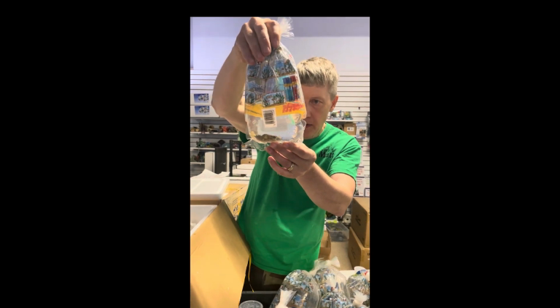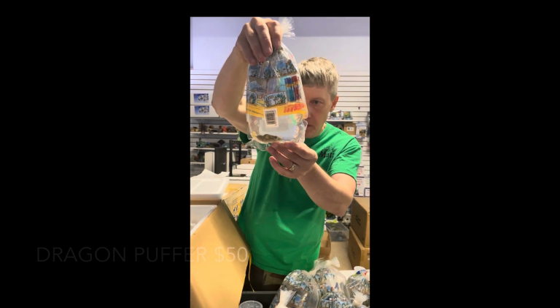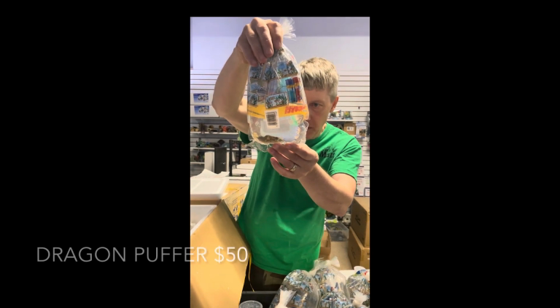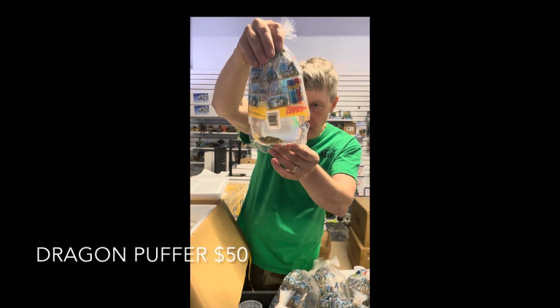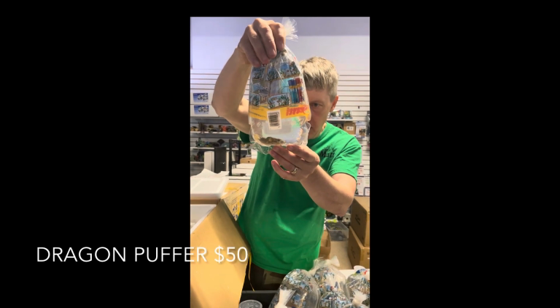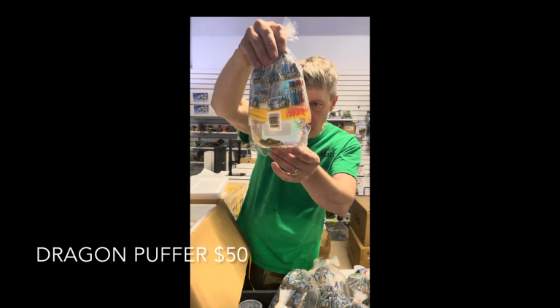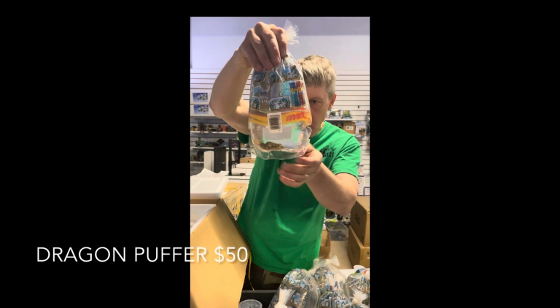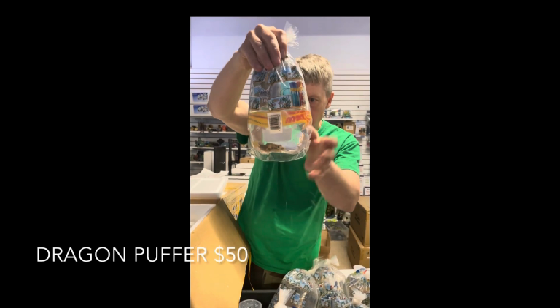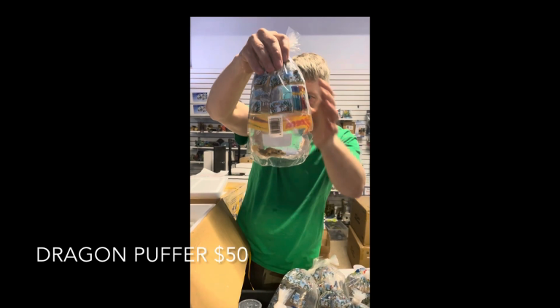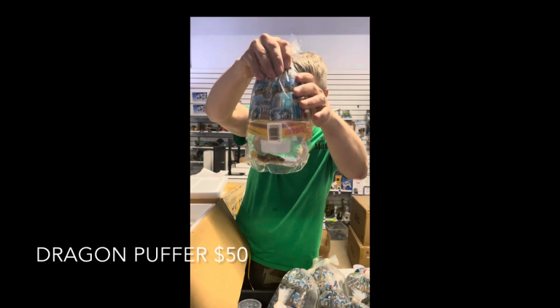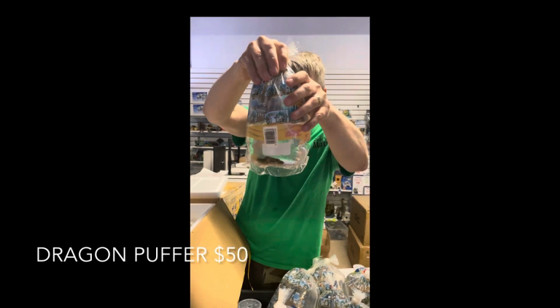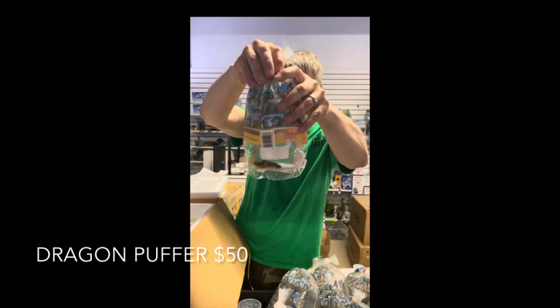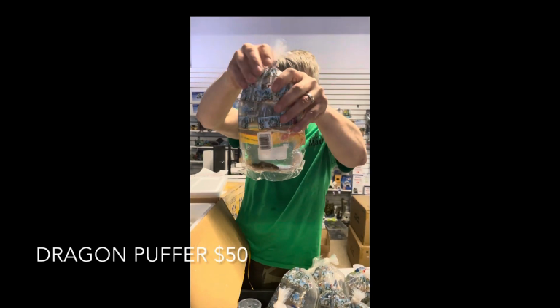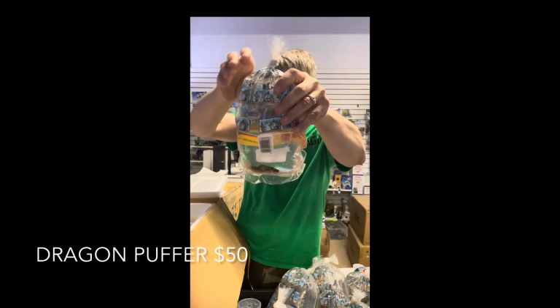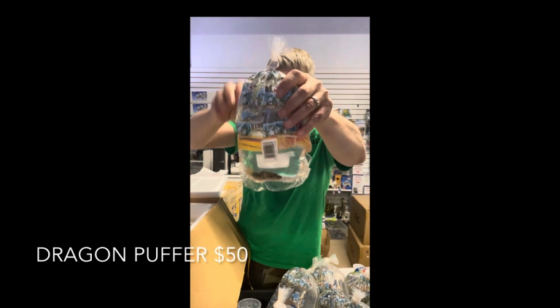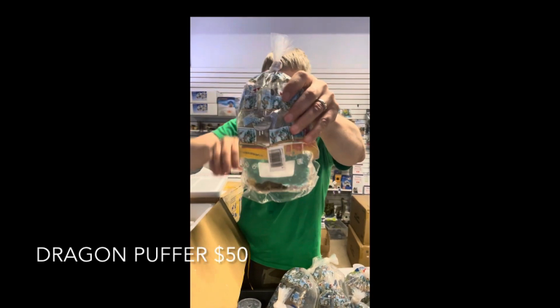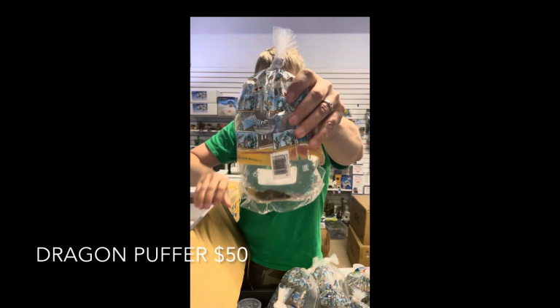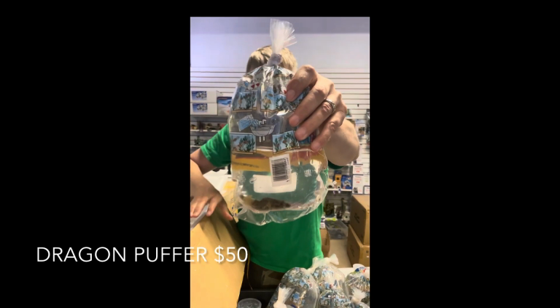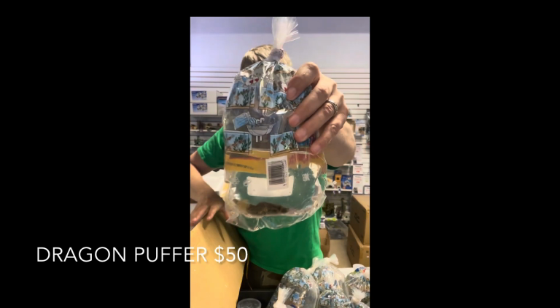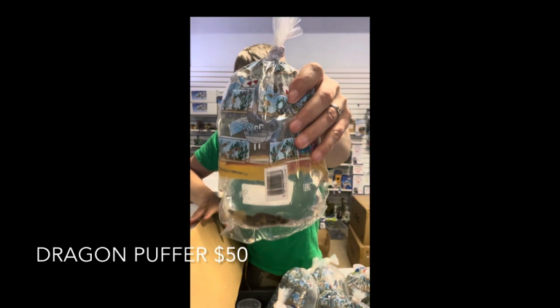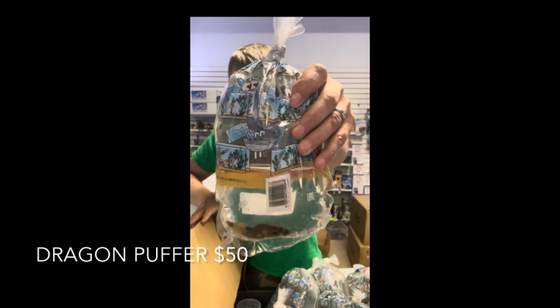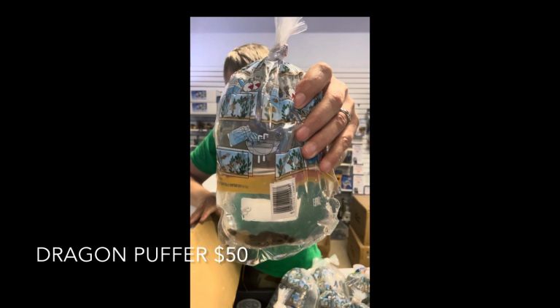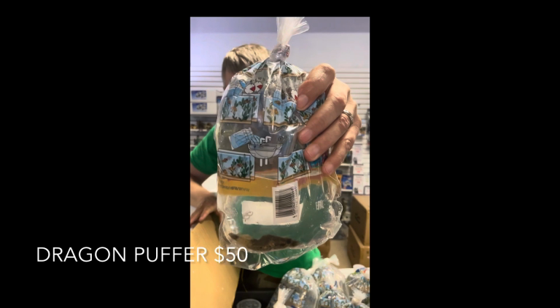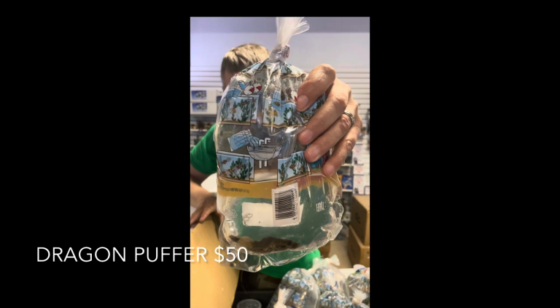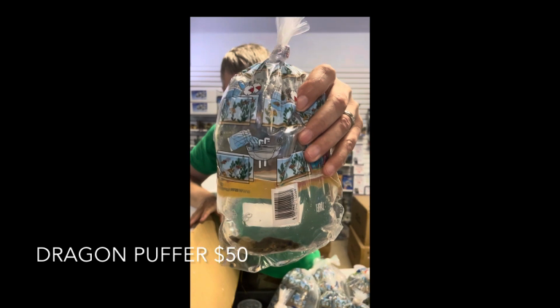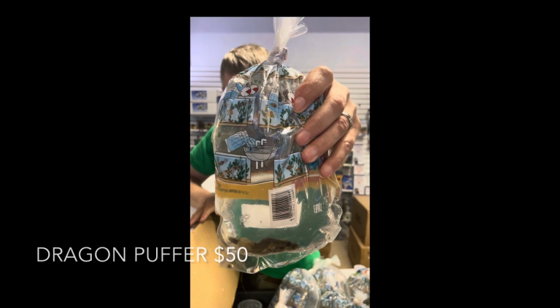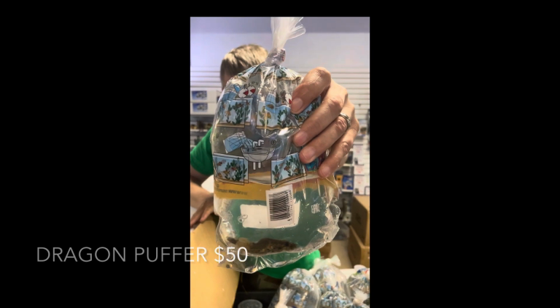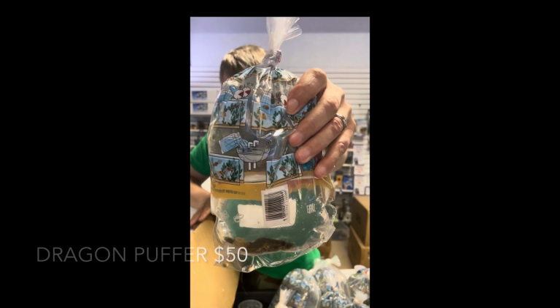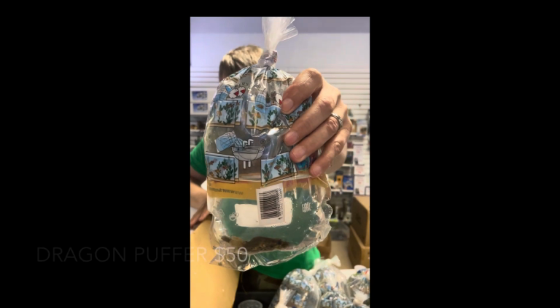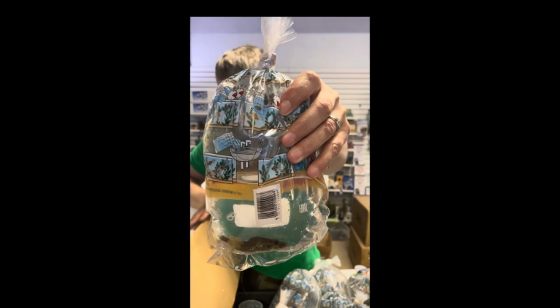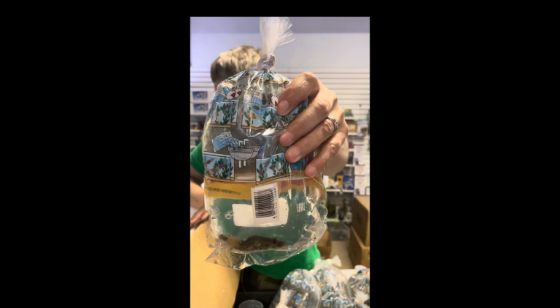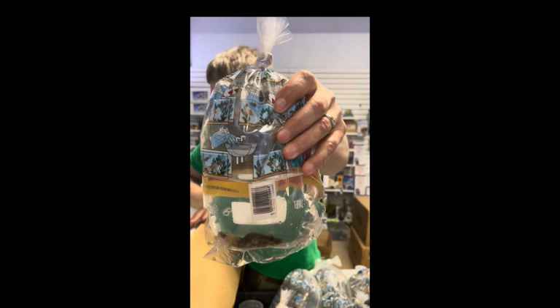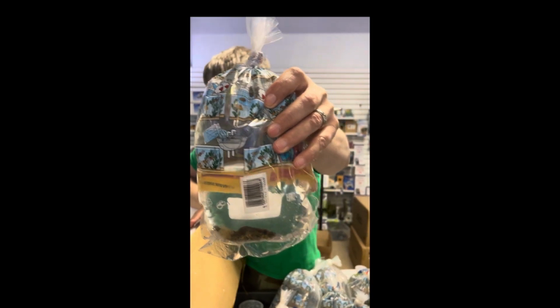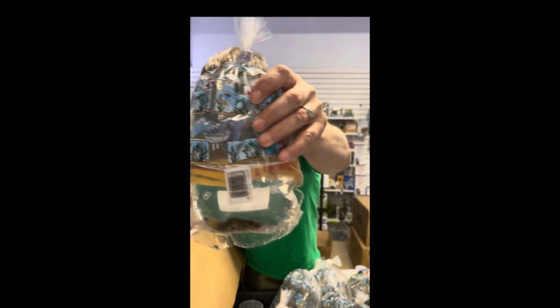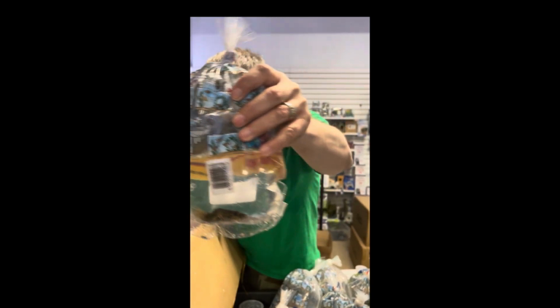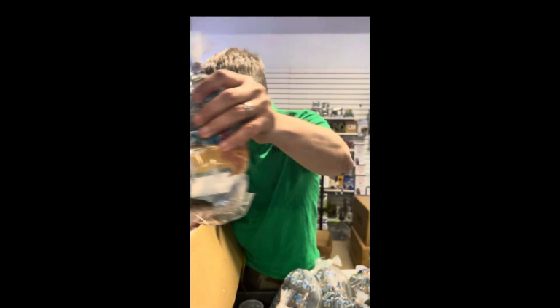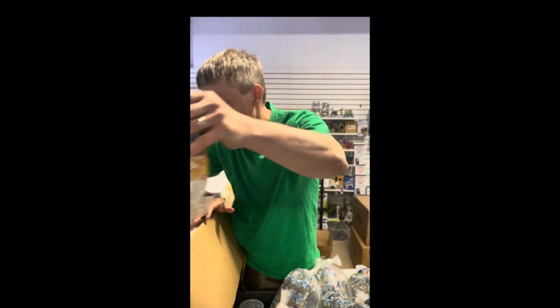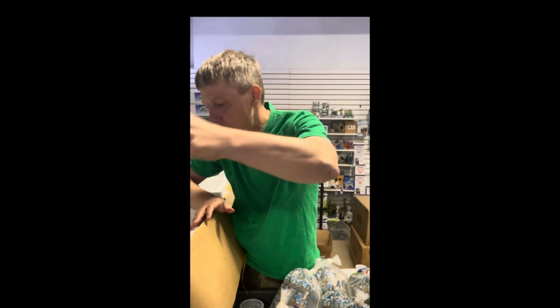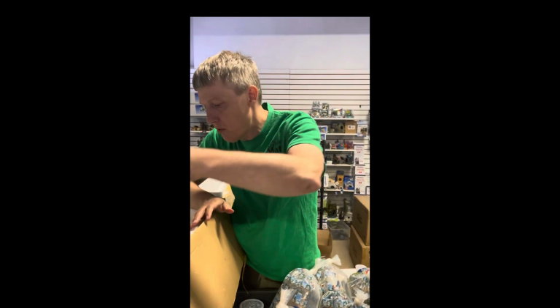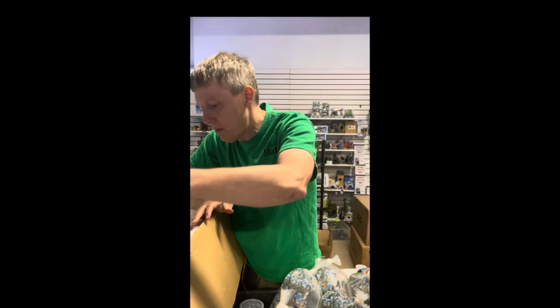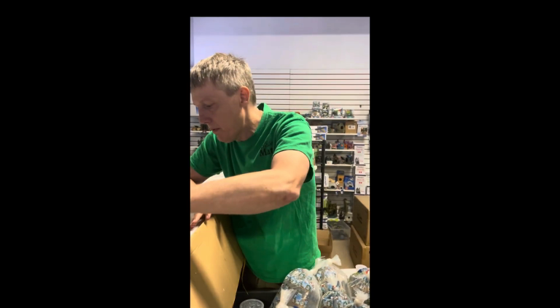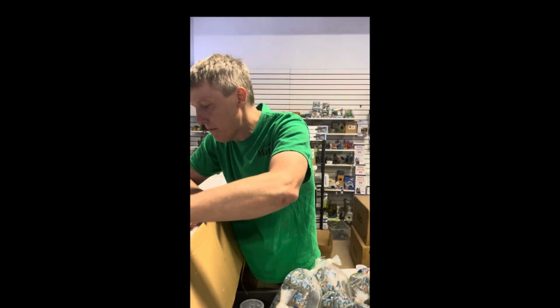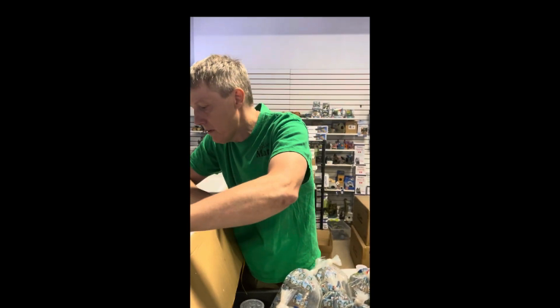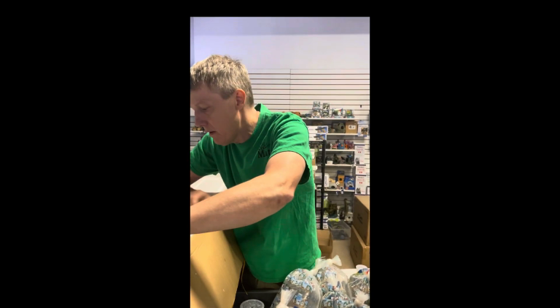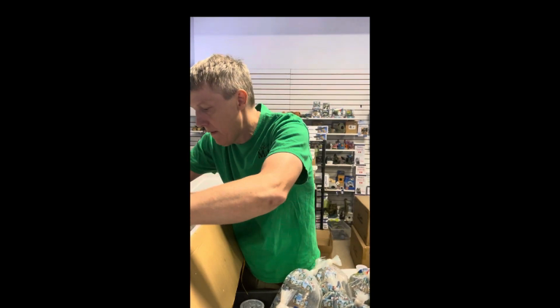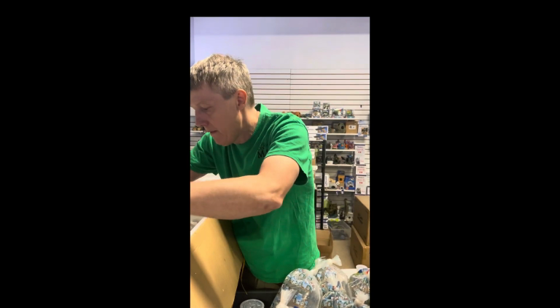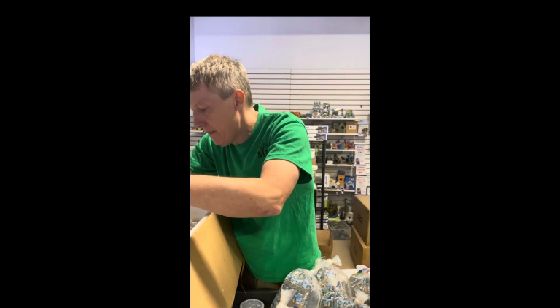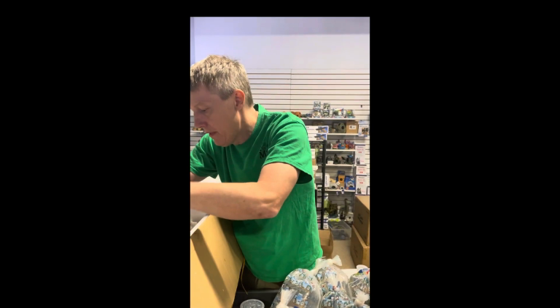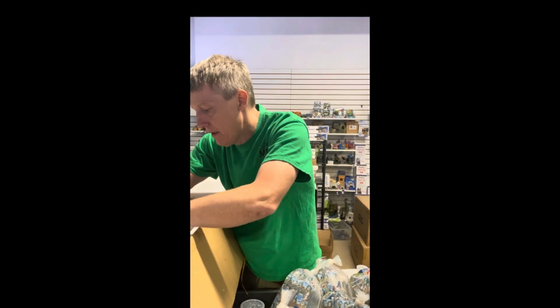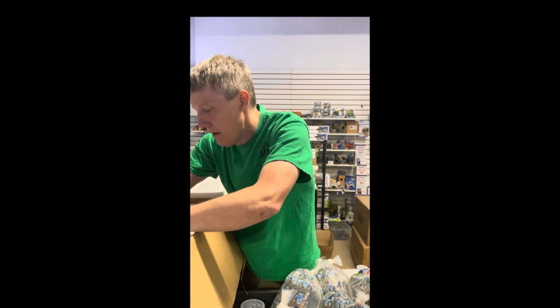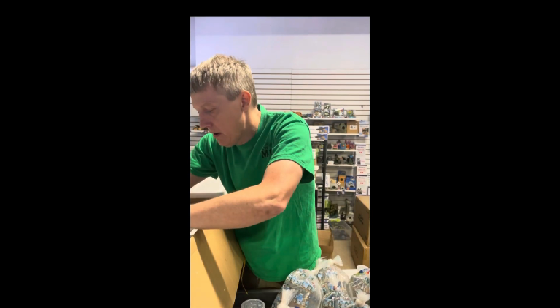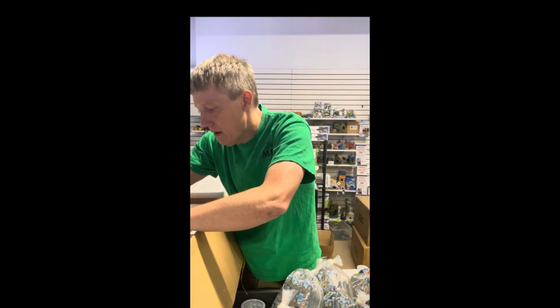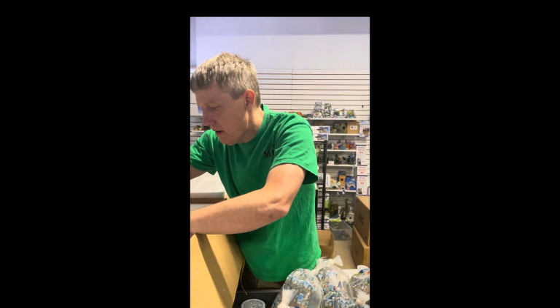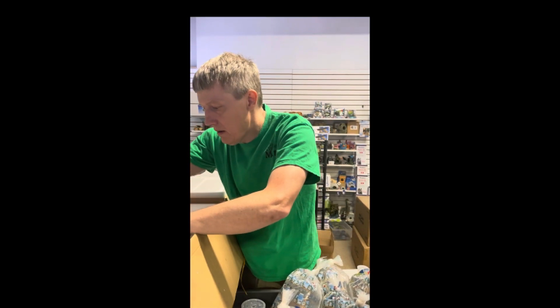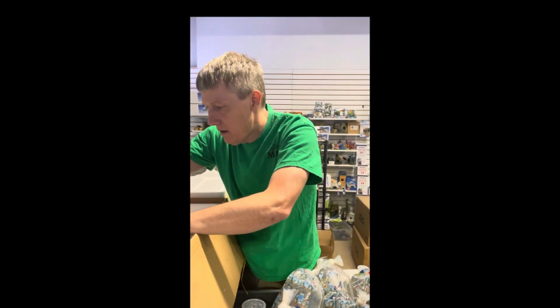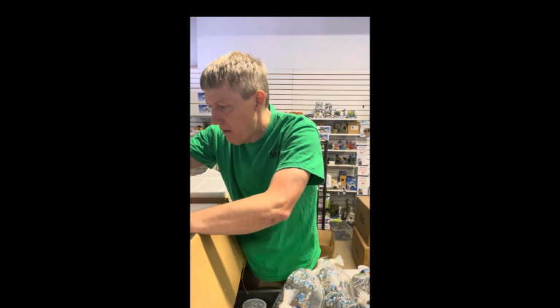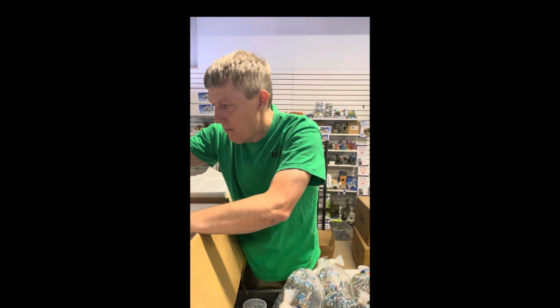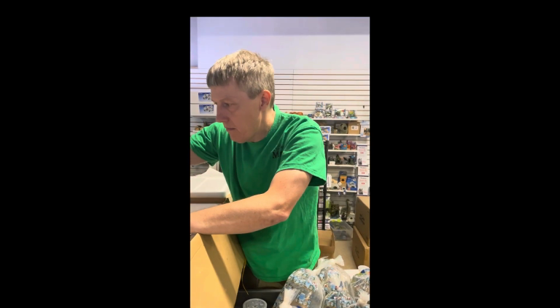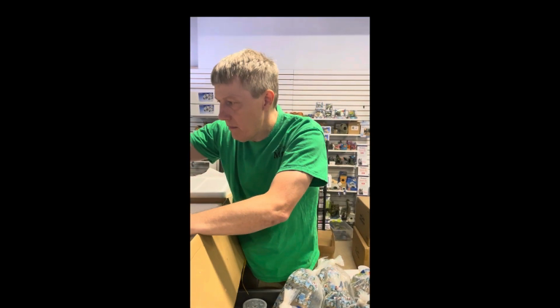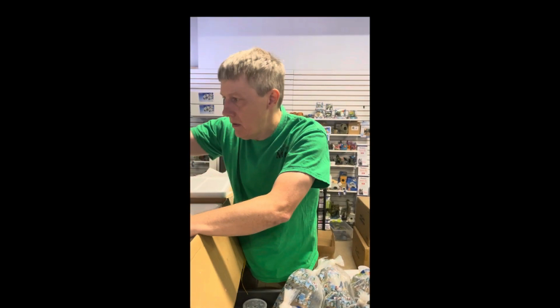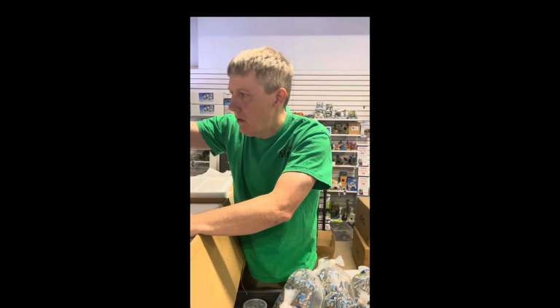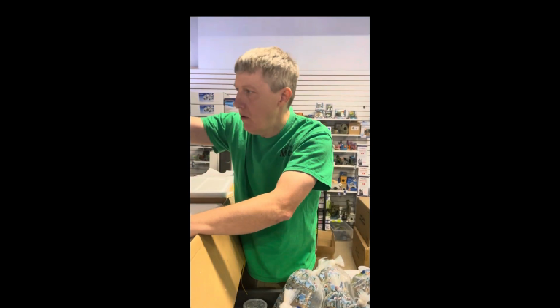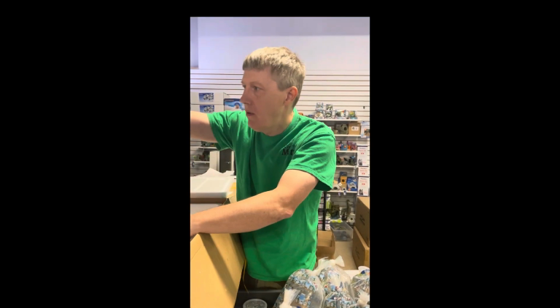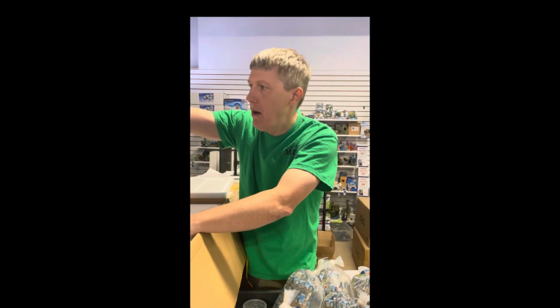Speaking of which, this is a dragon puffer — cool type of freshwater puffer.